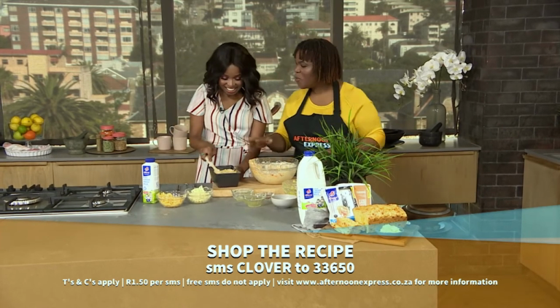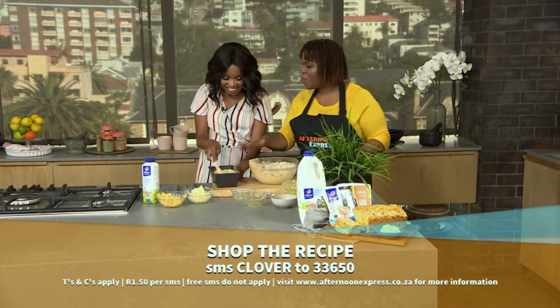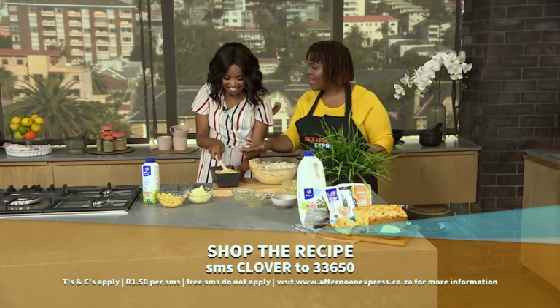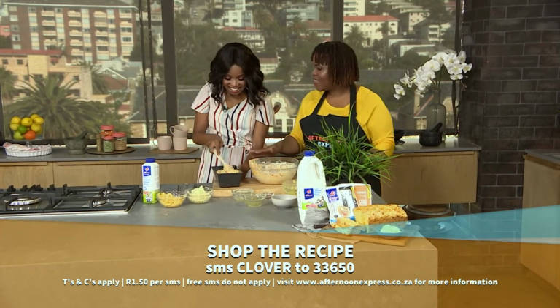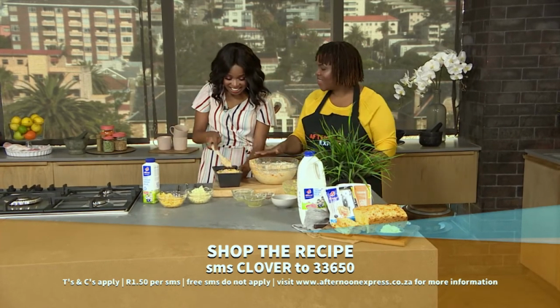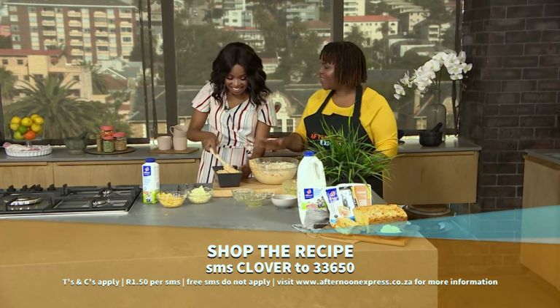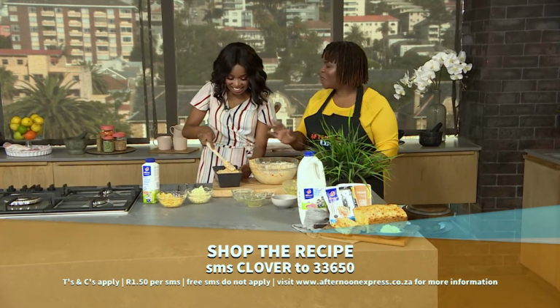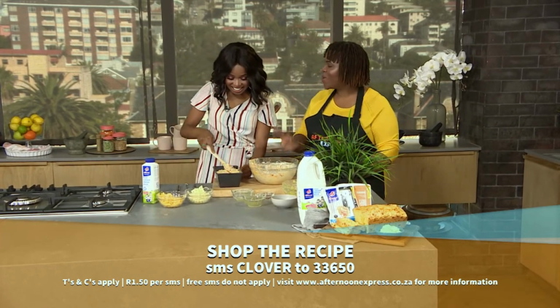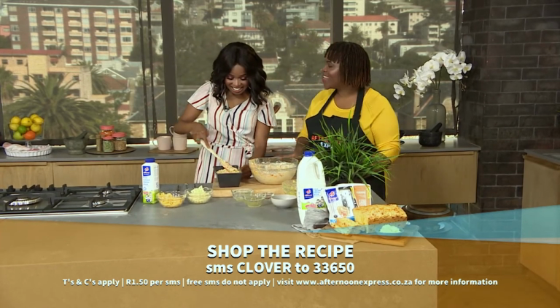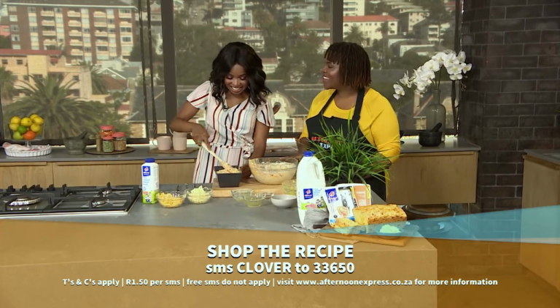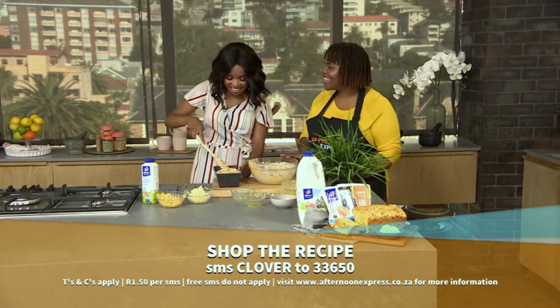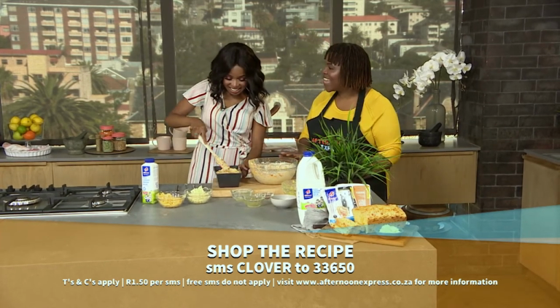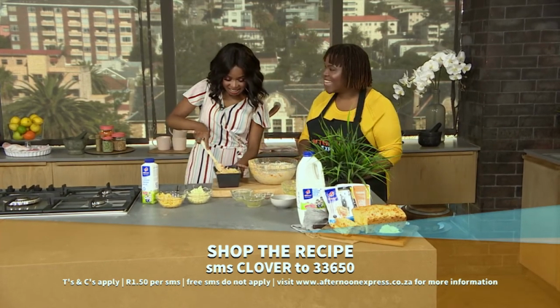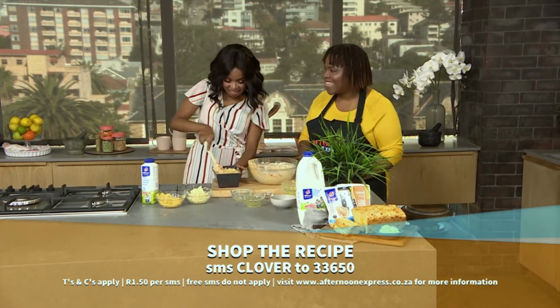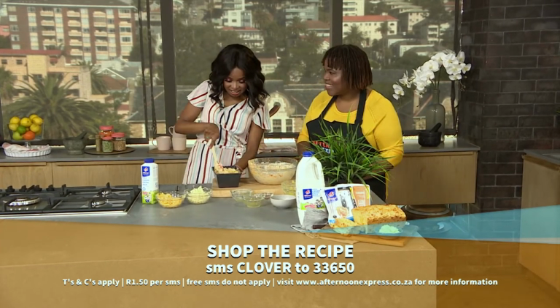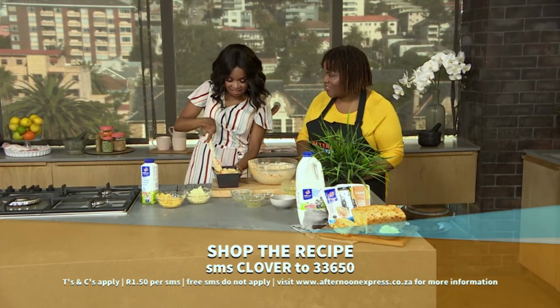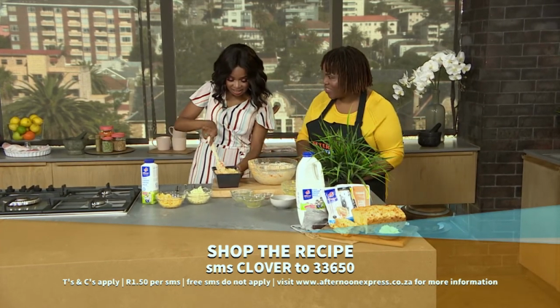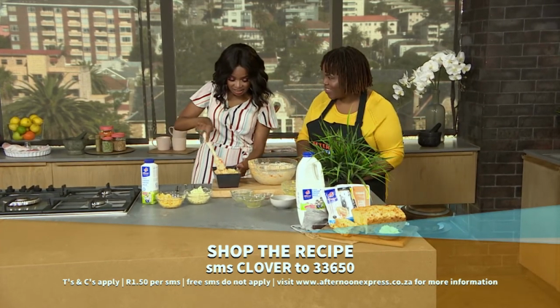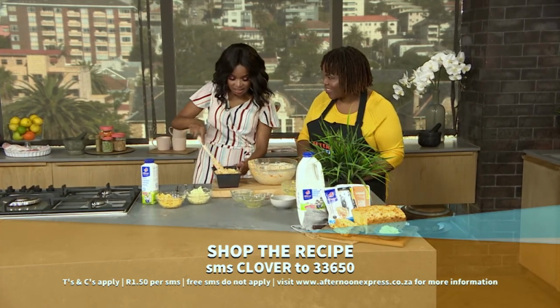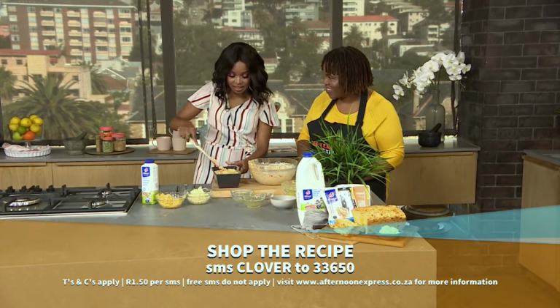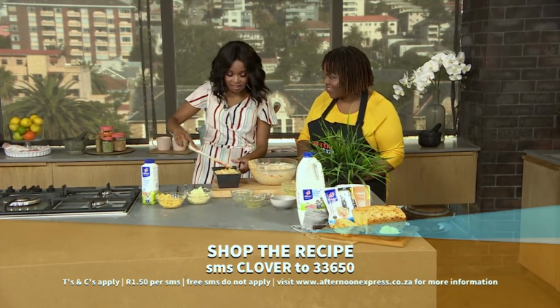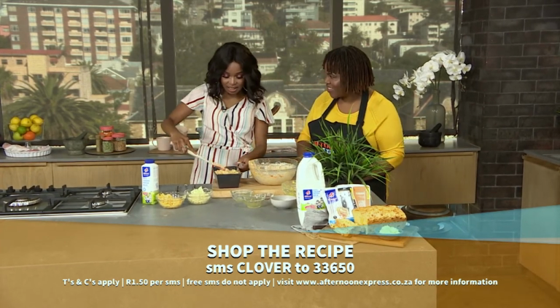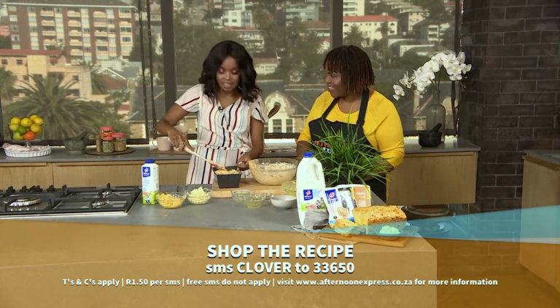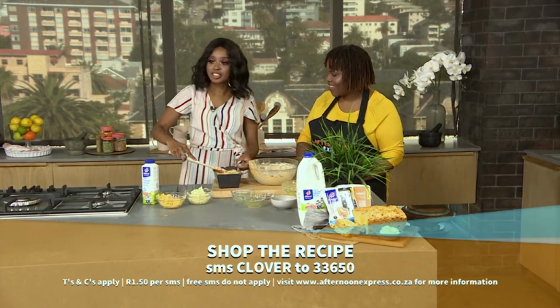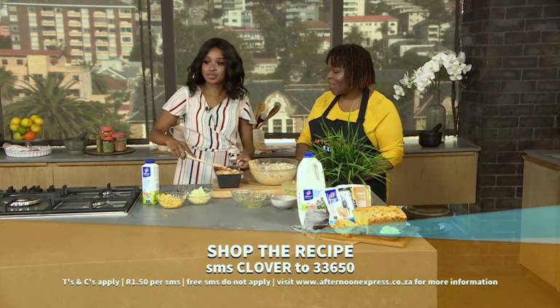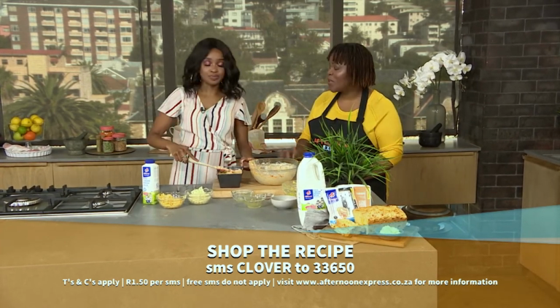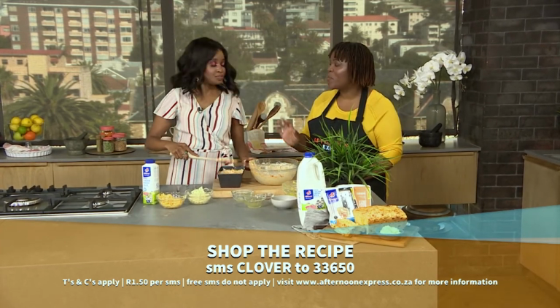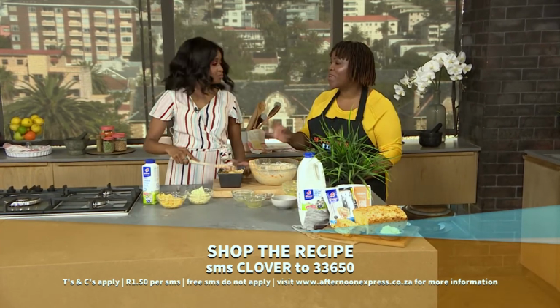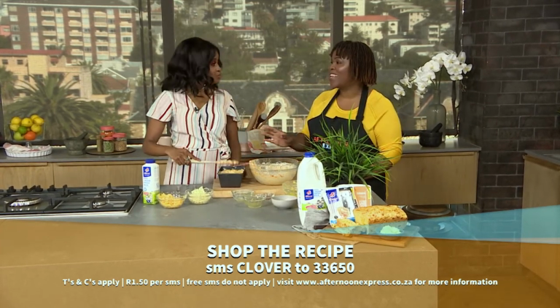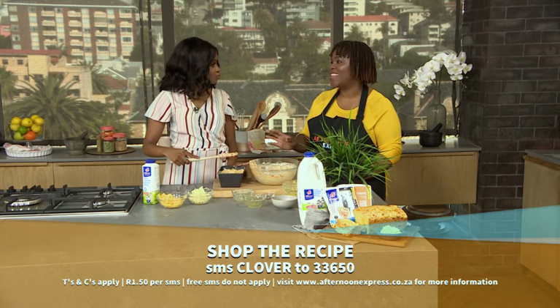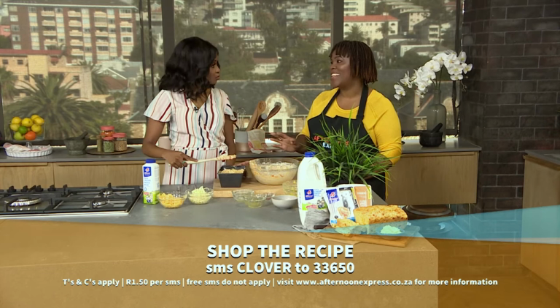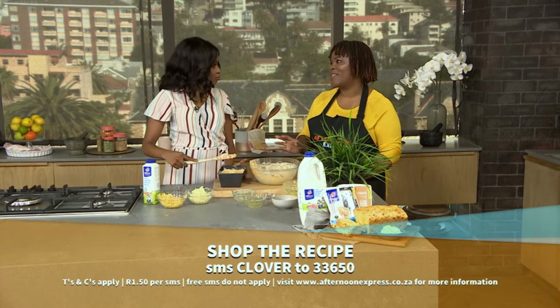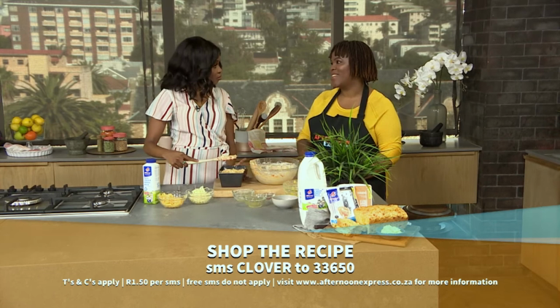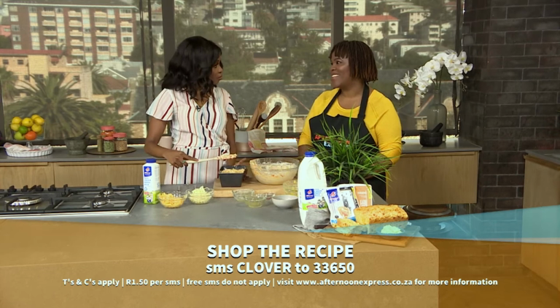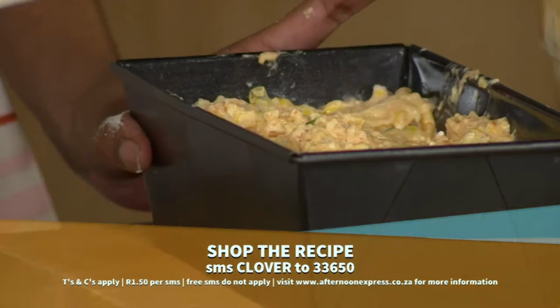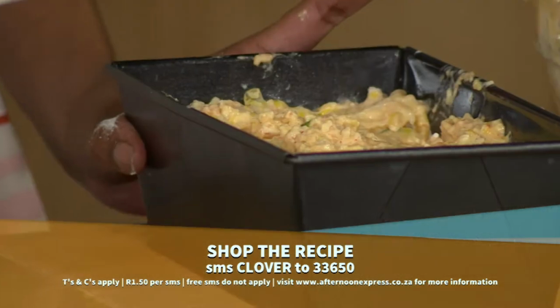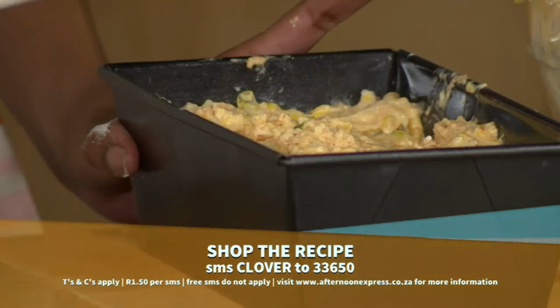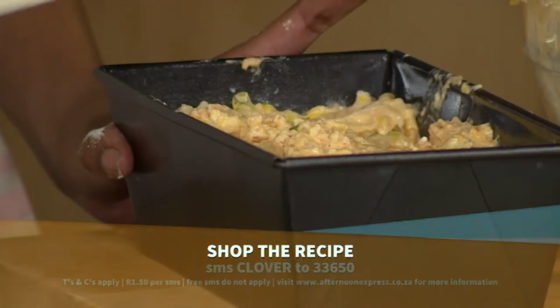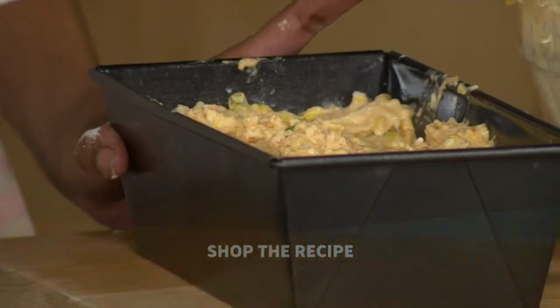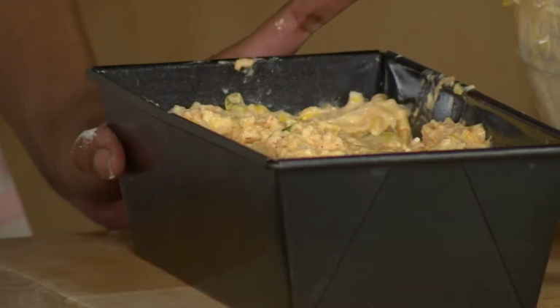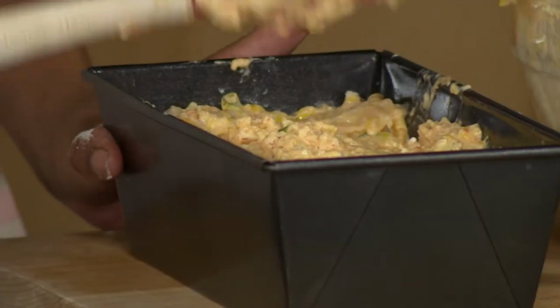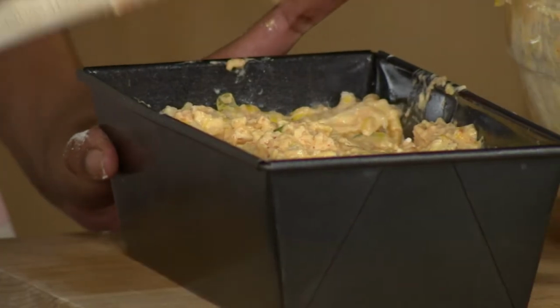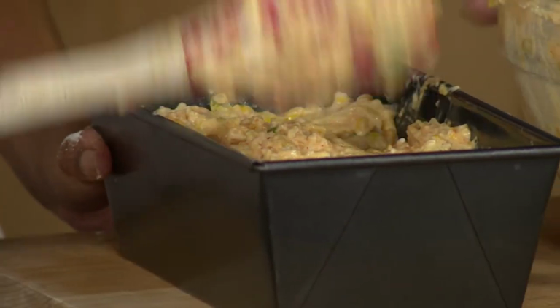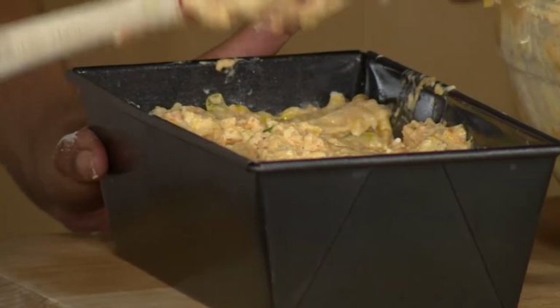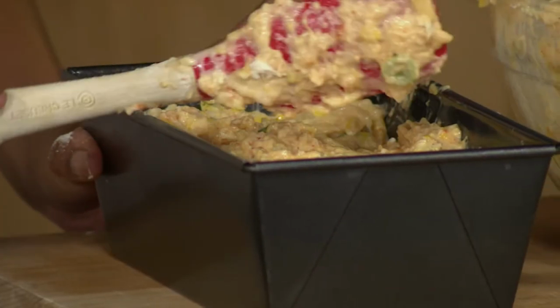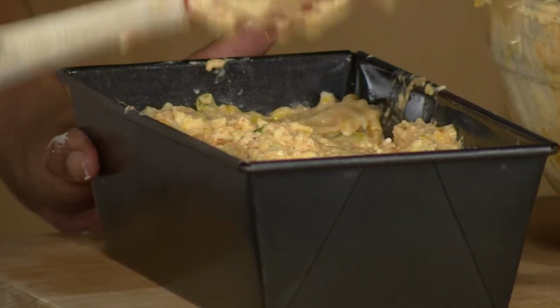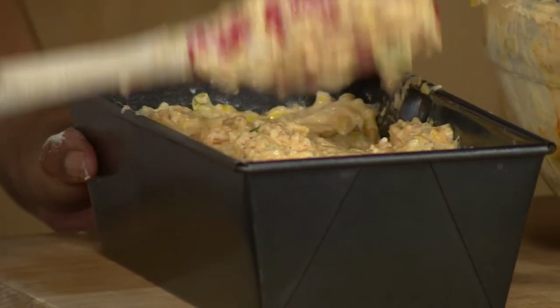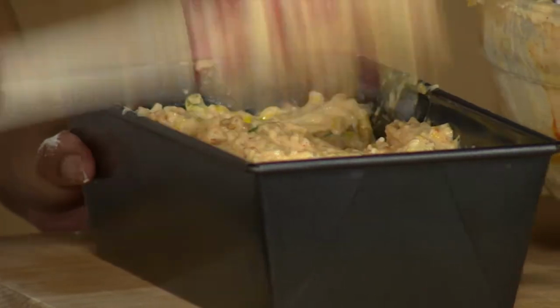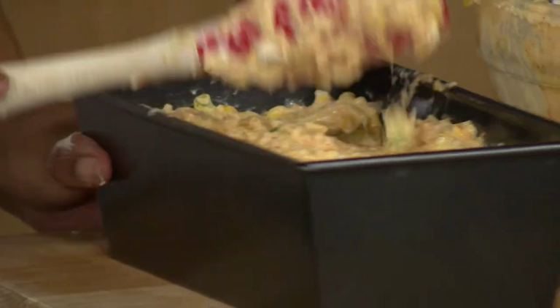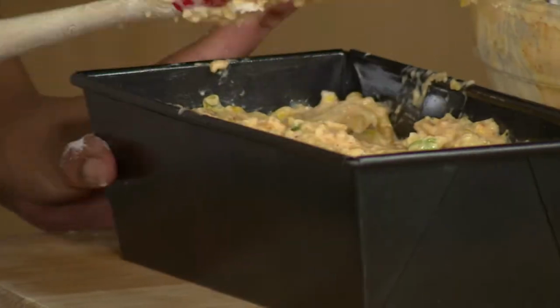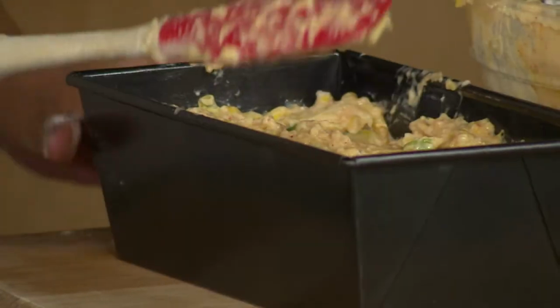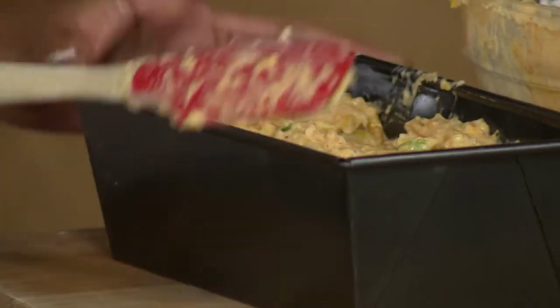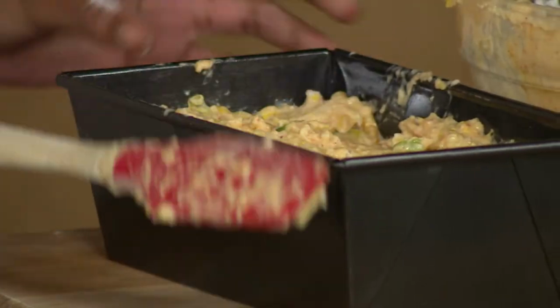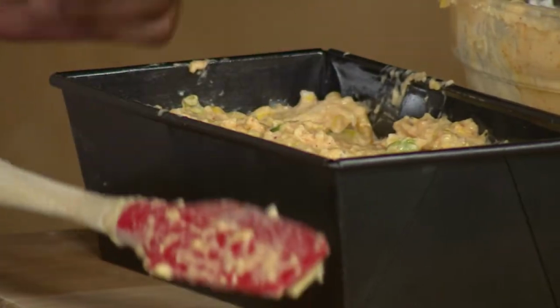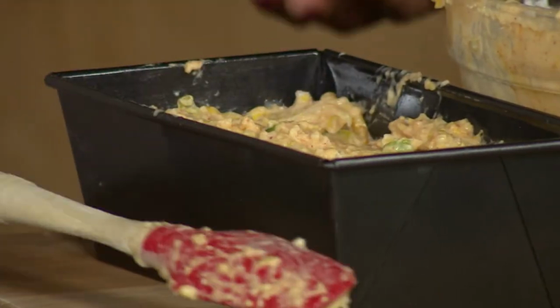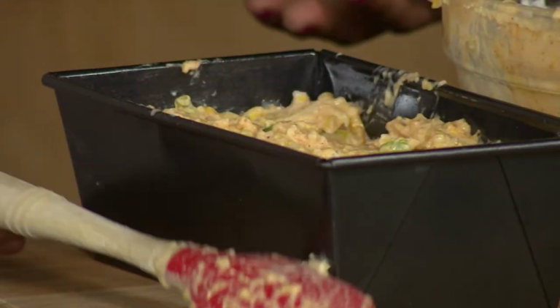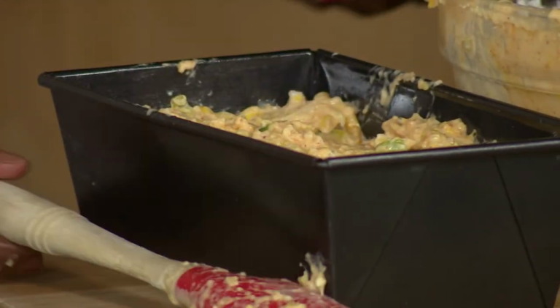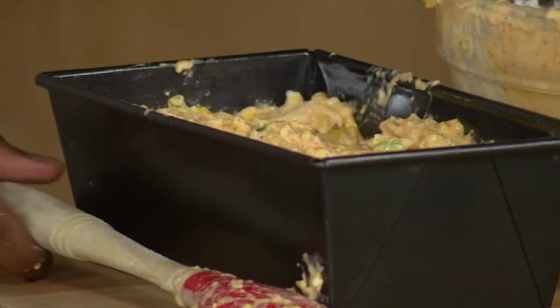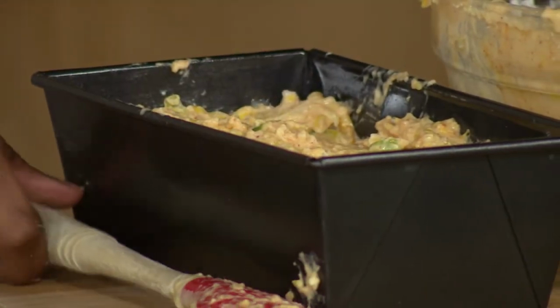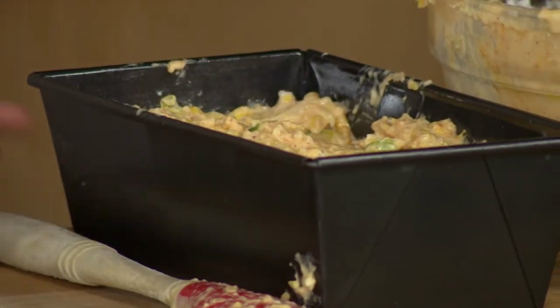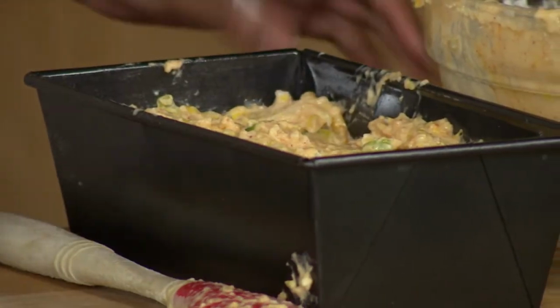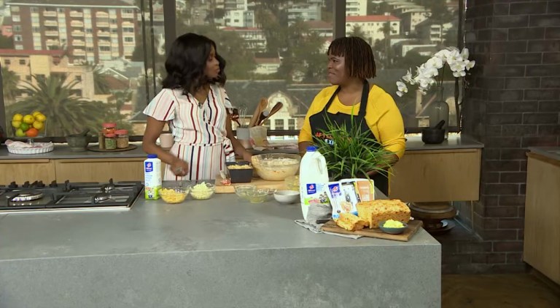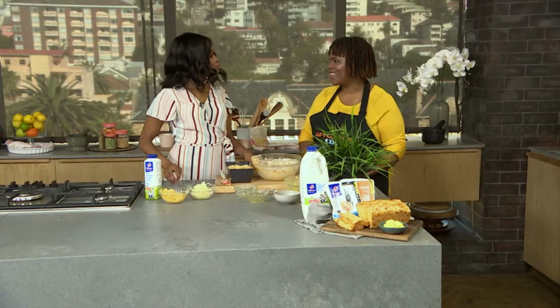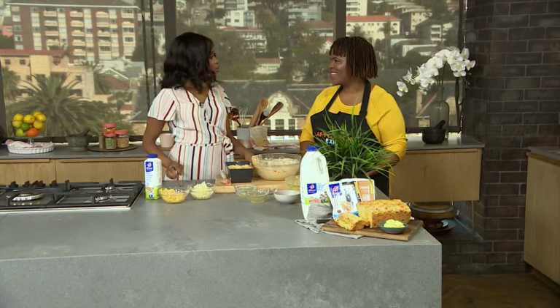So you bake that at 180 degrees on a preheated oven, 25 to 30 minutes depending on the strength of your oven.